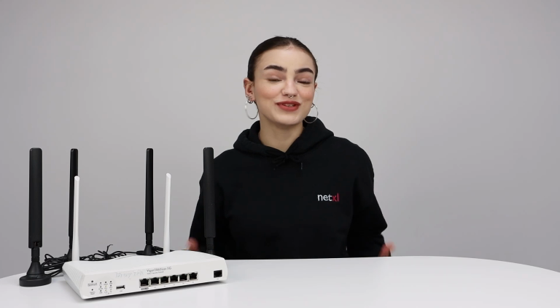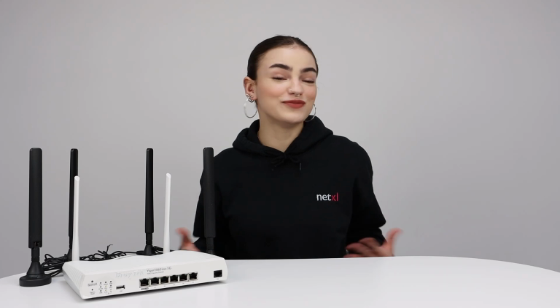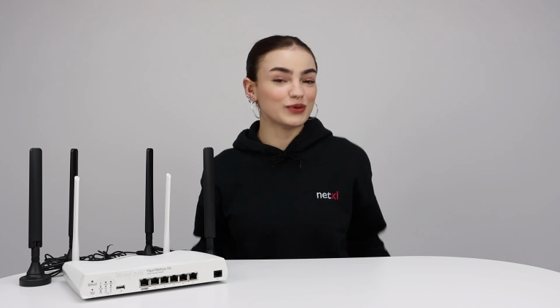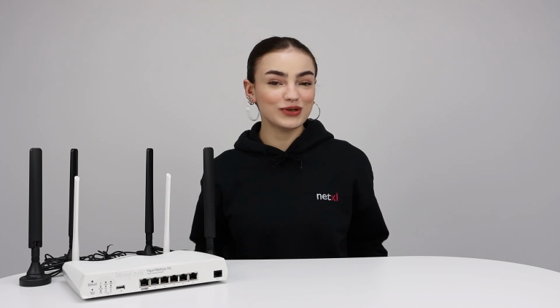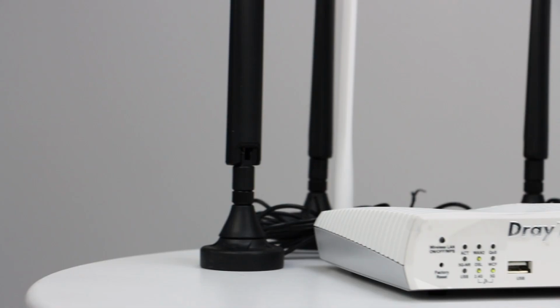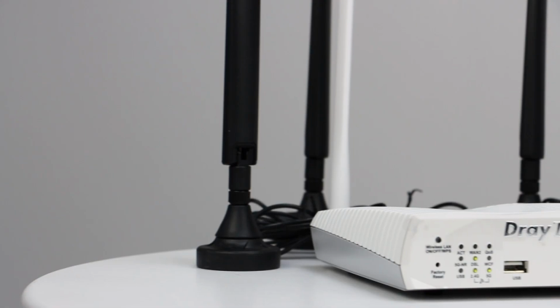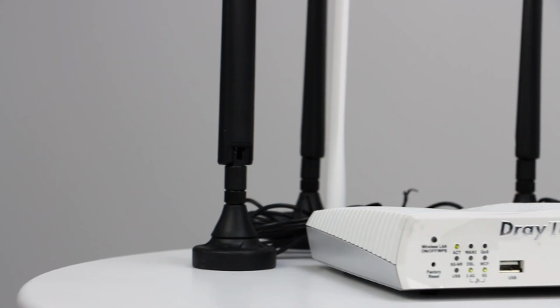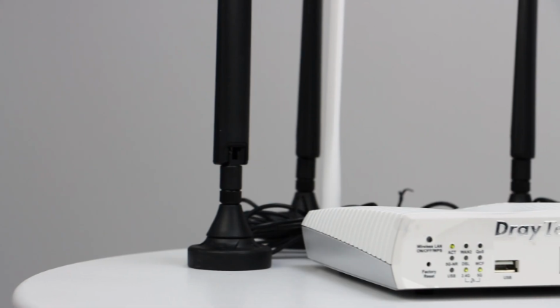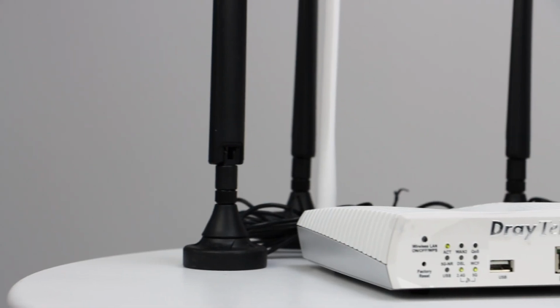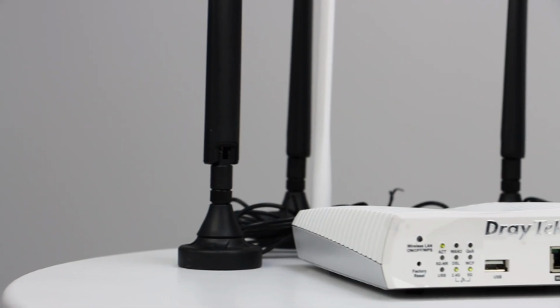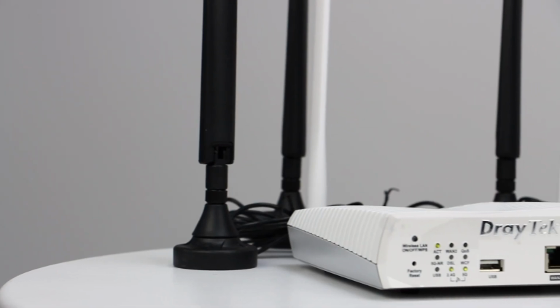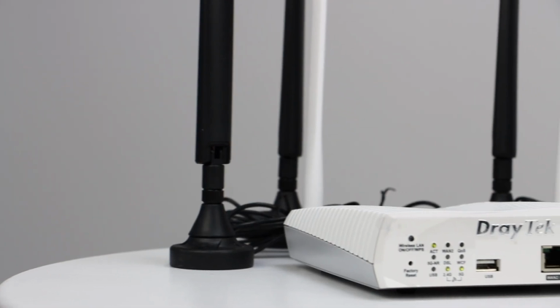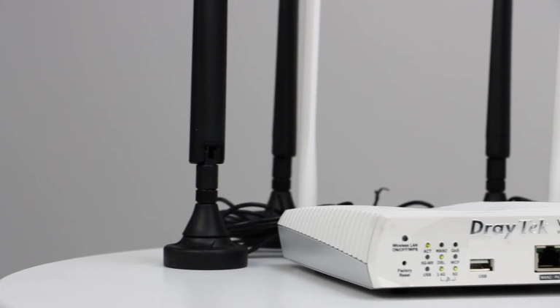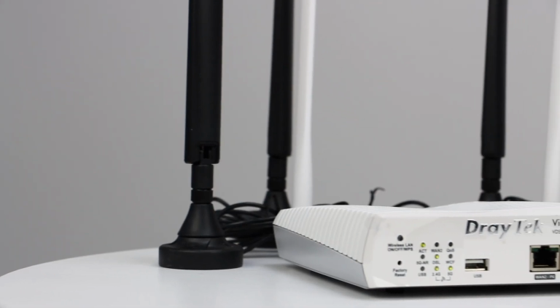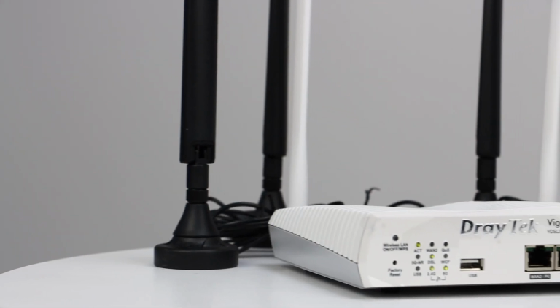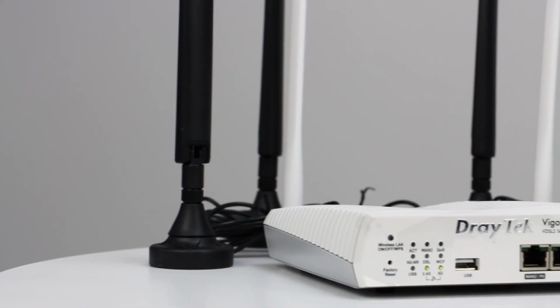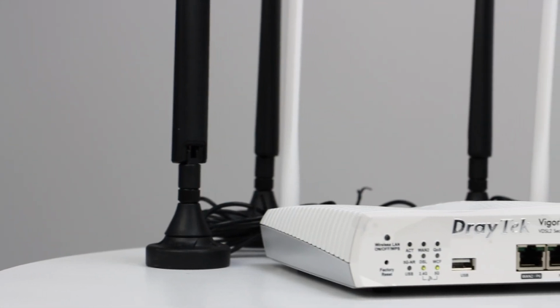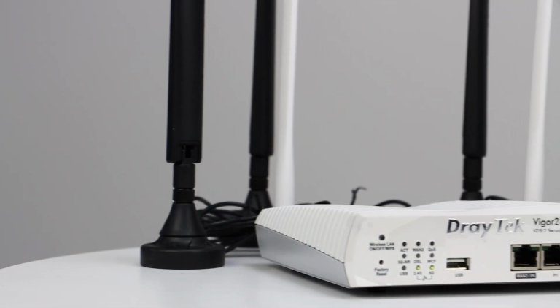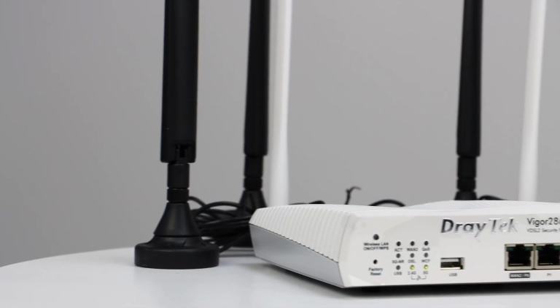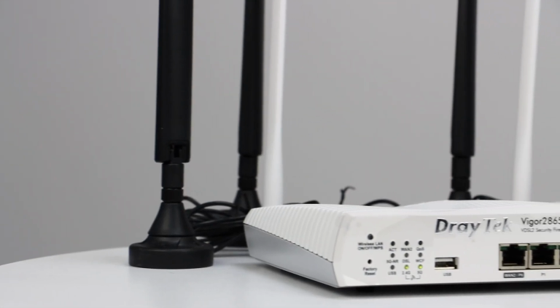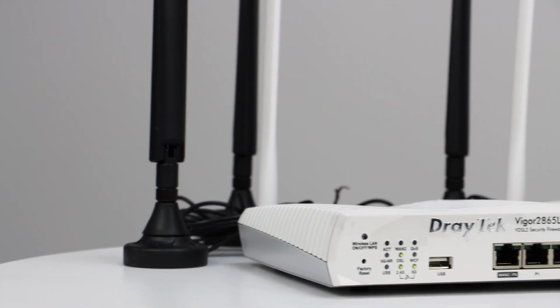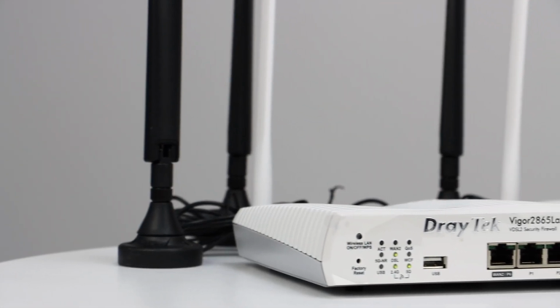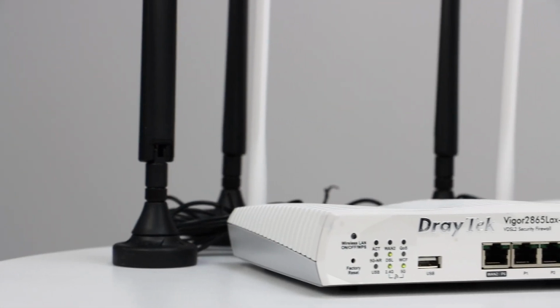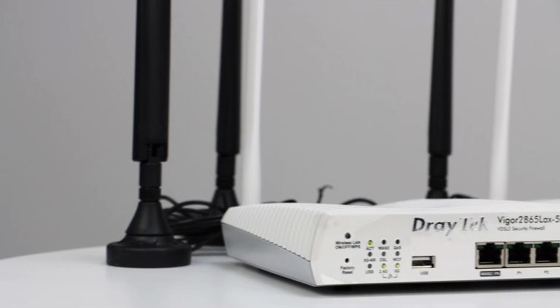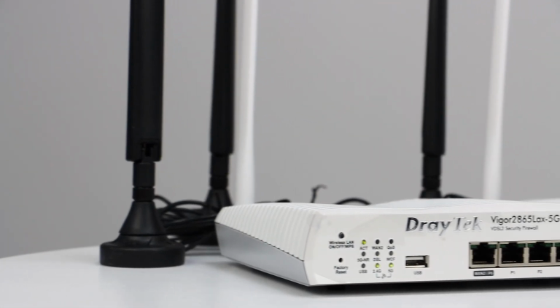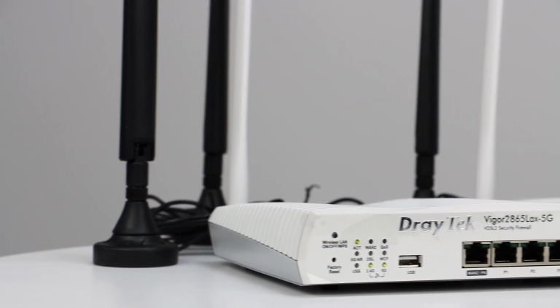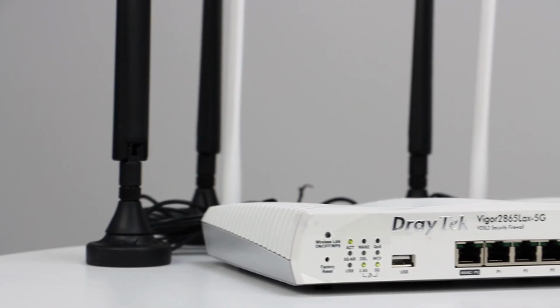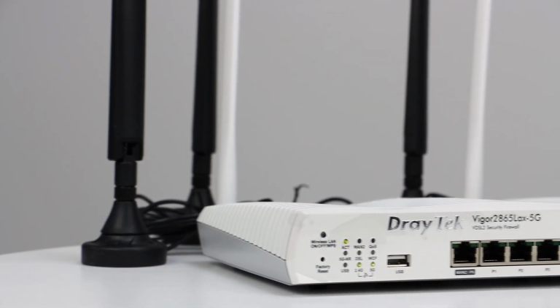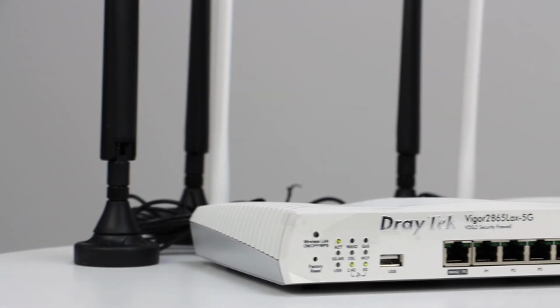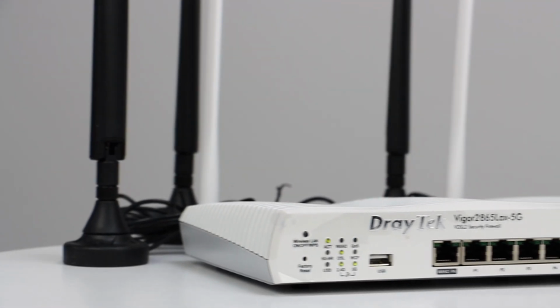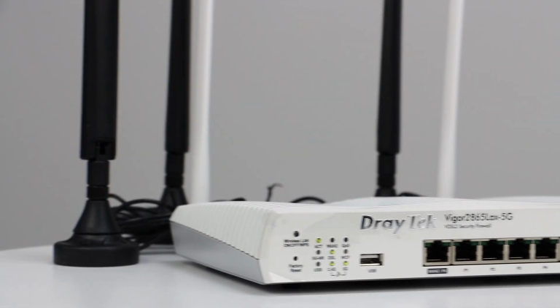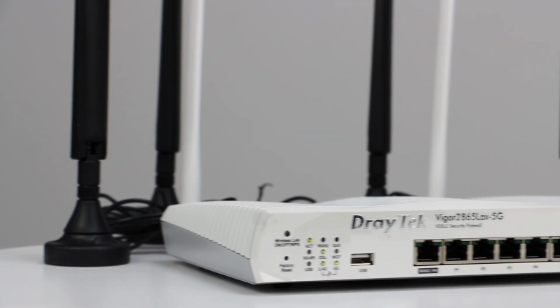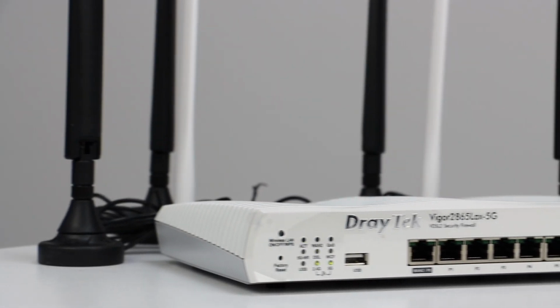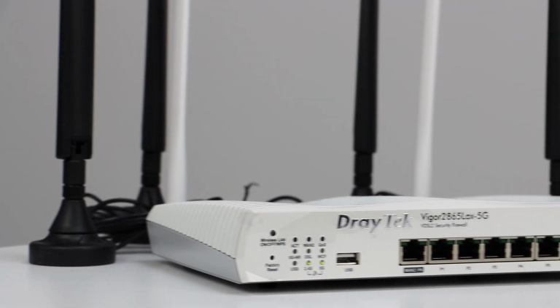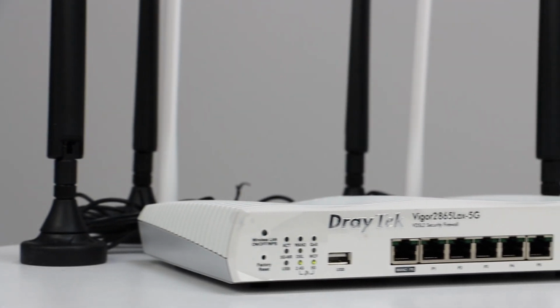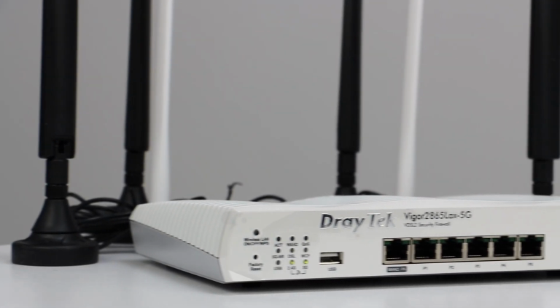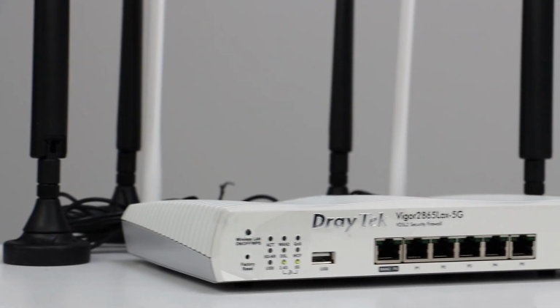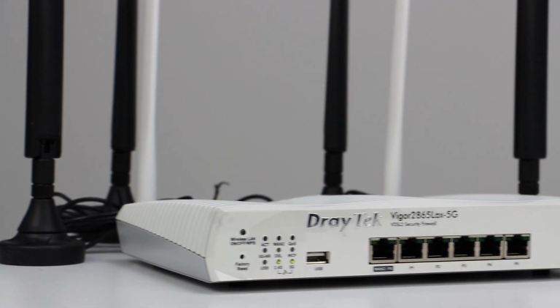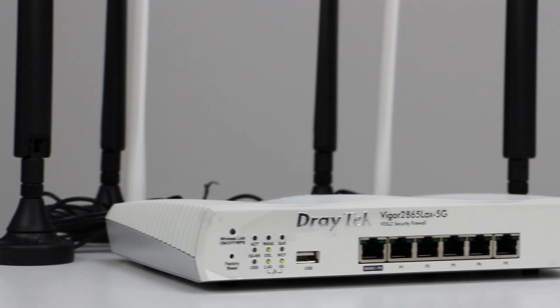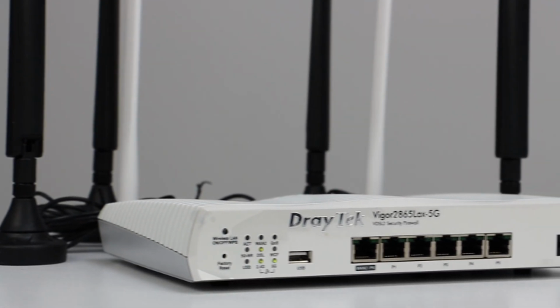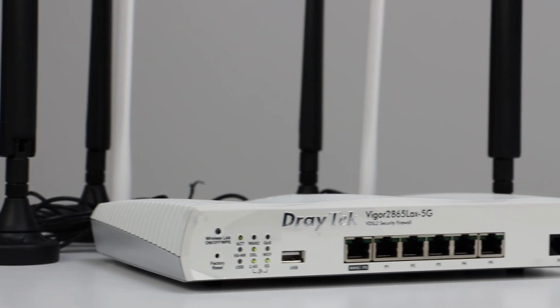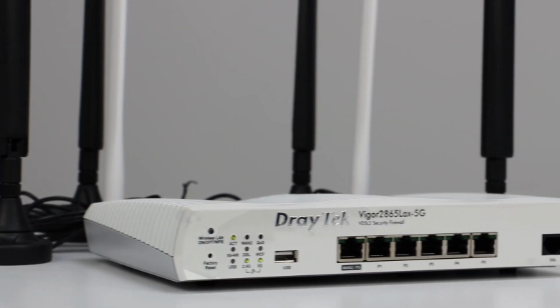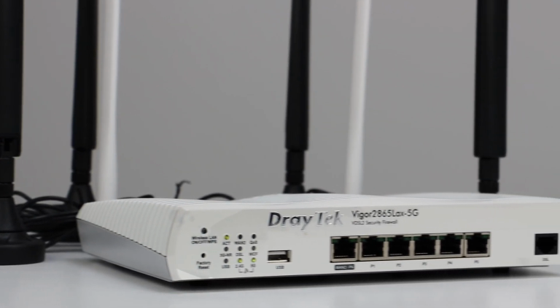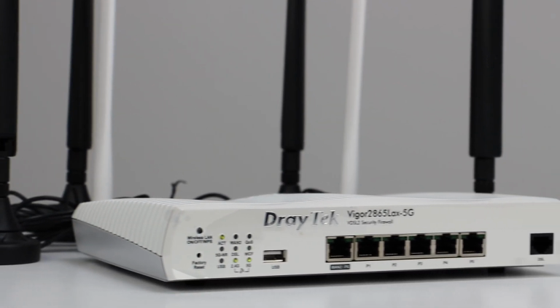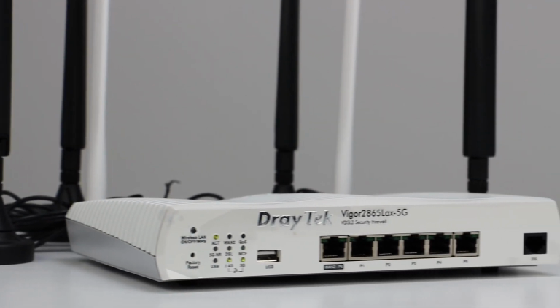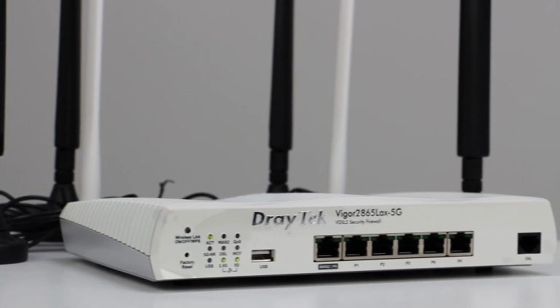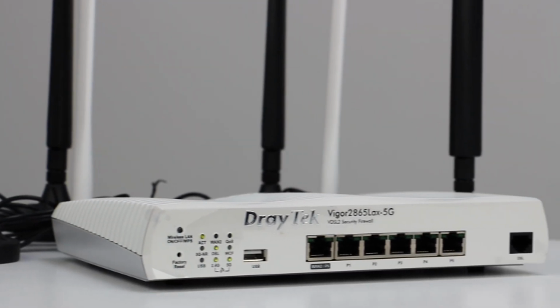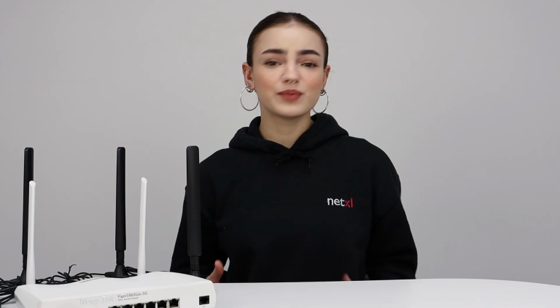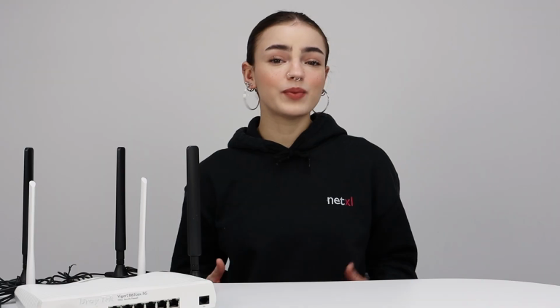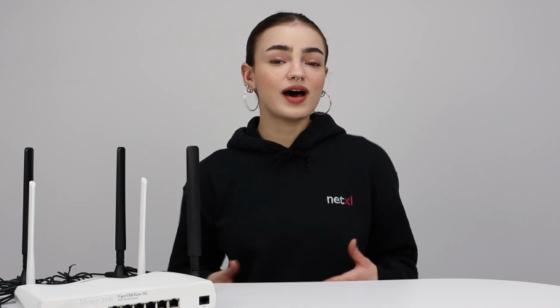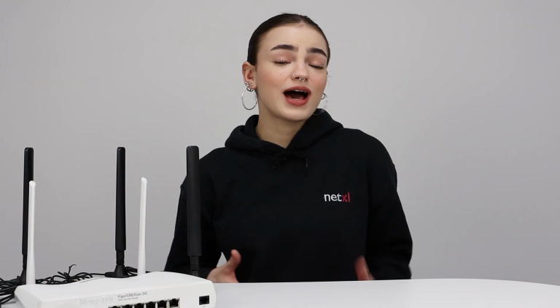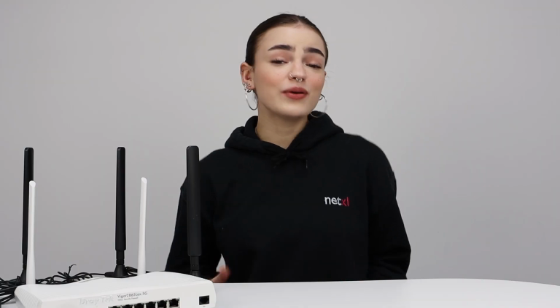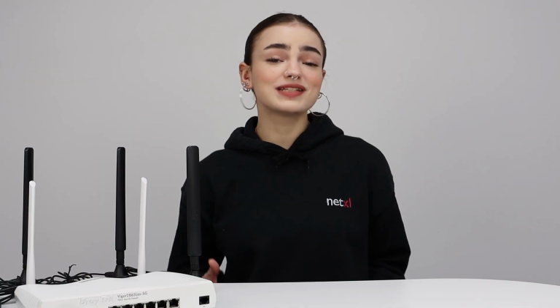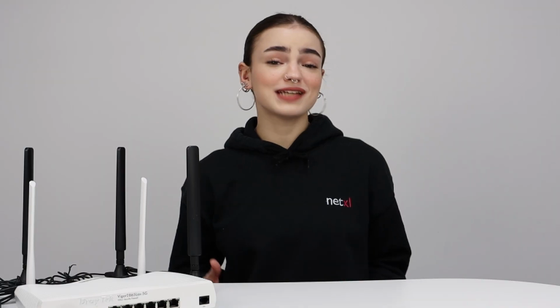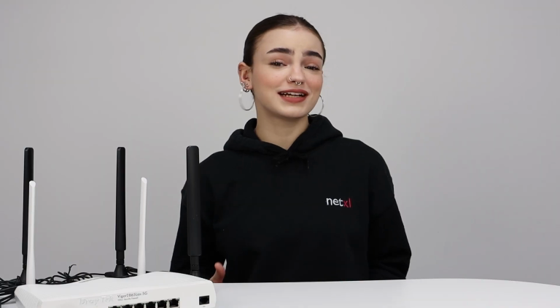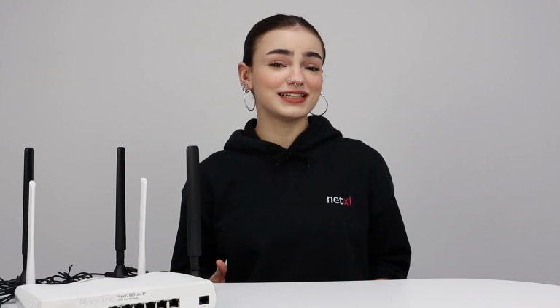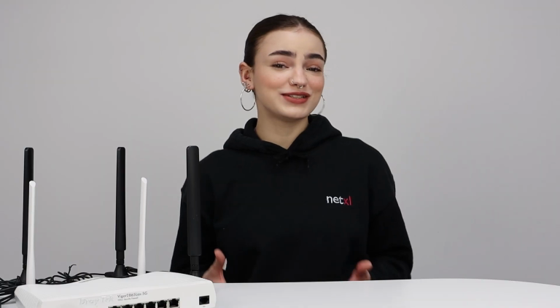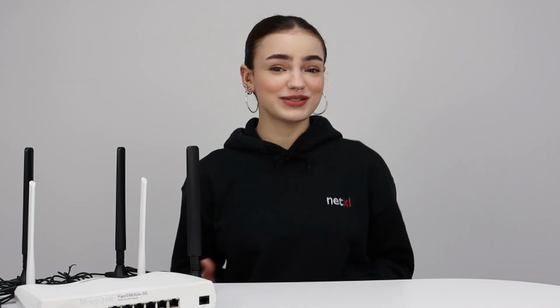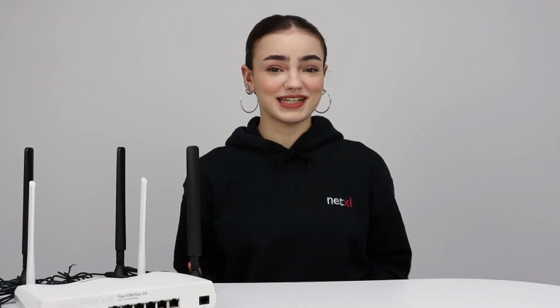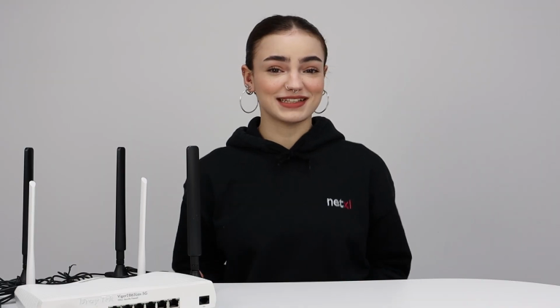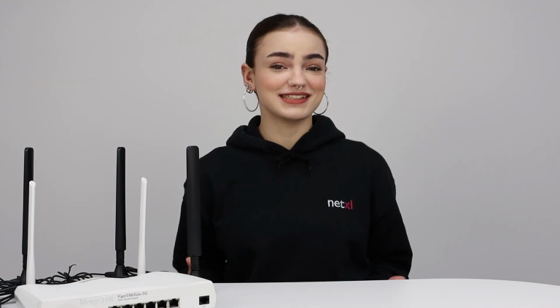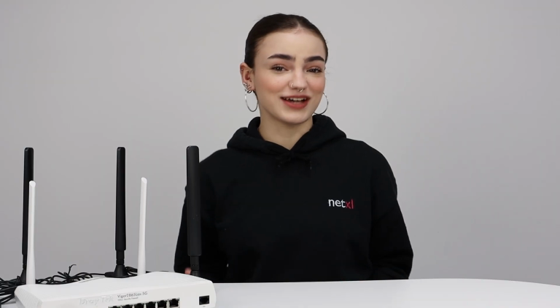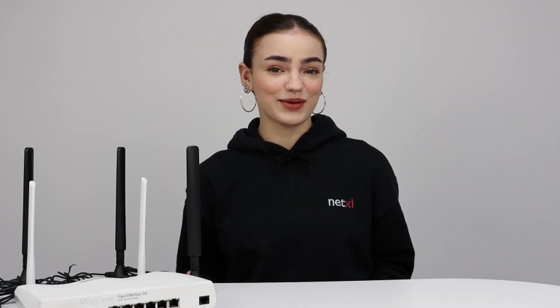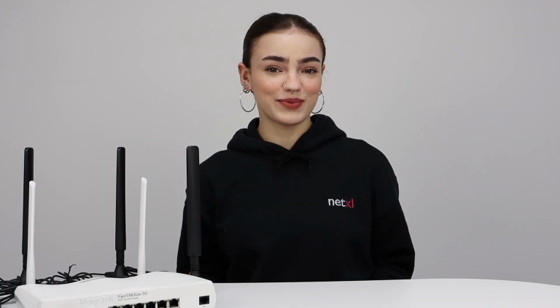You've bought a Draytech router and you're ready to make the most of ultra-fast speeds and the many features that come along with it. But how exactly do you set it up?